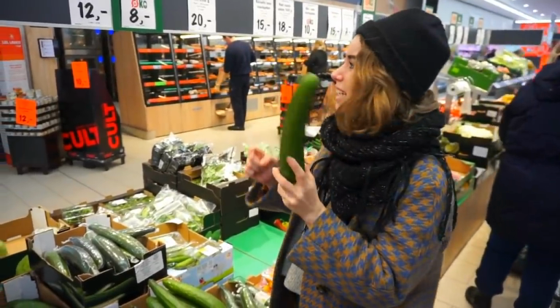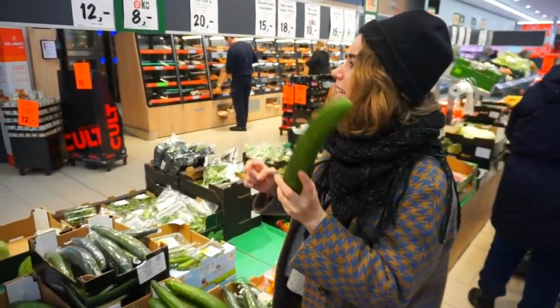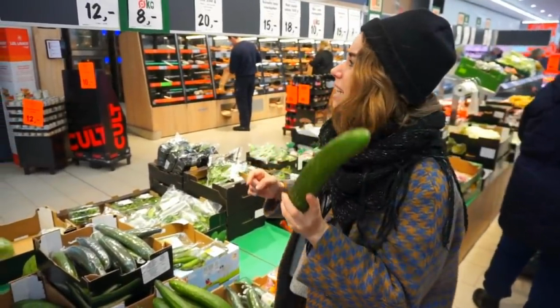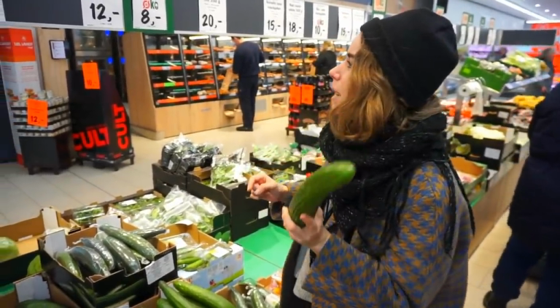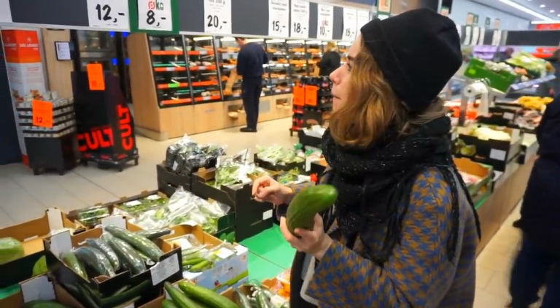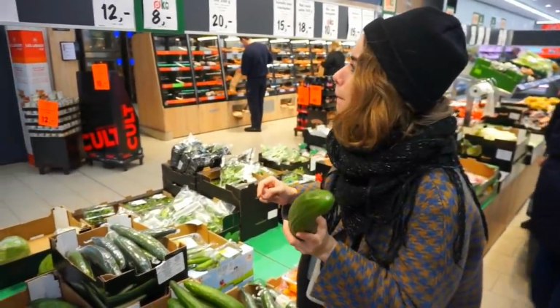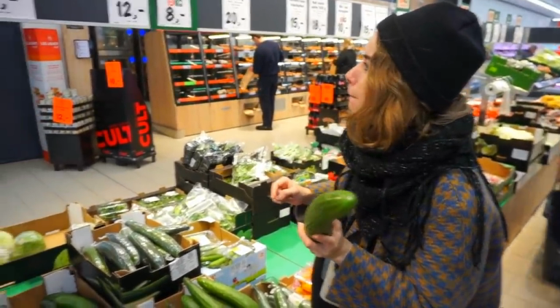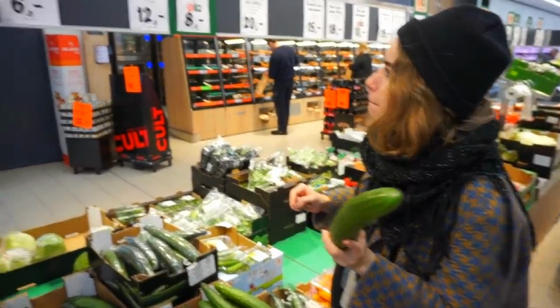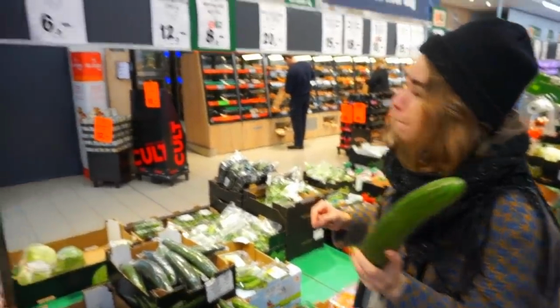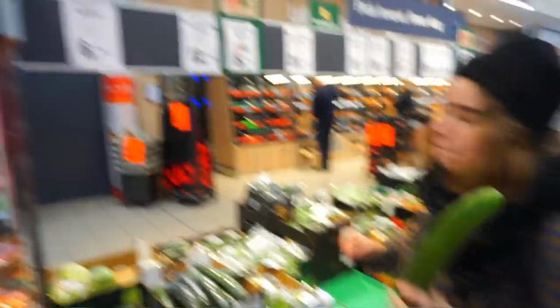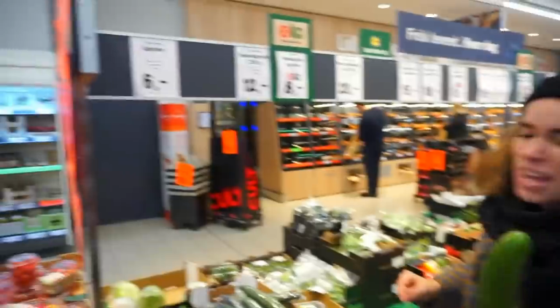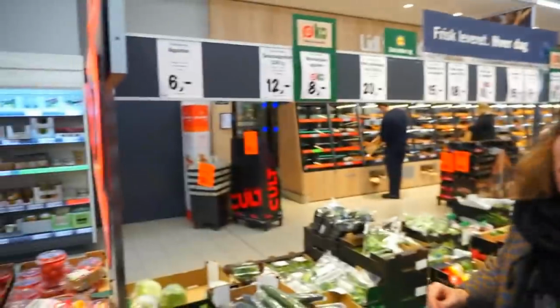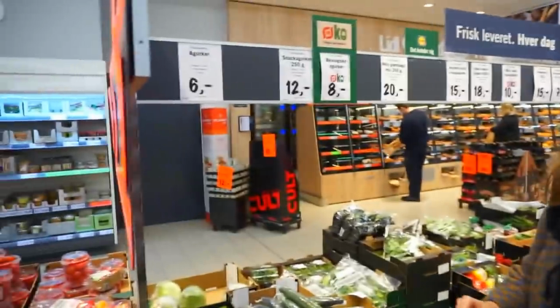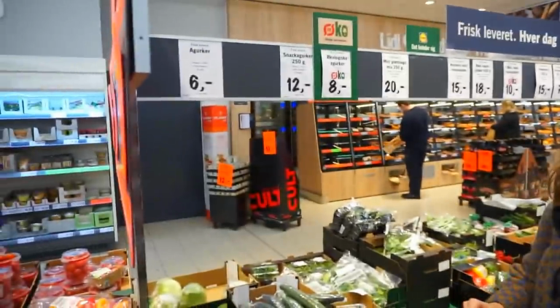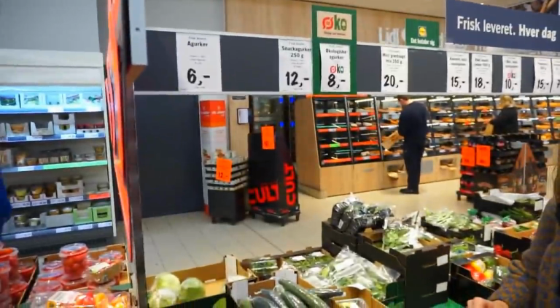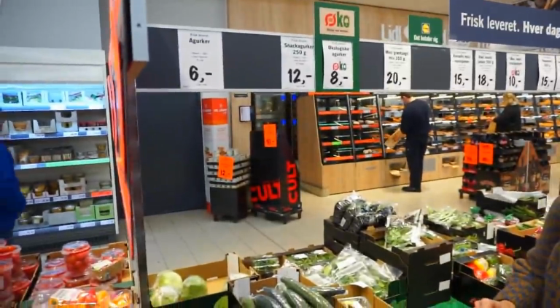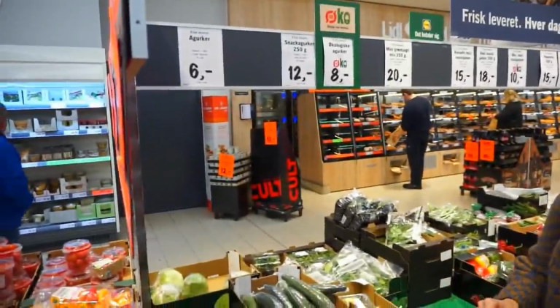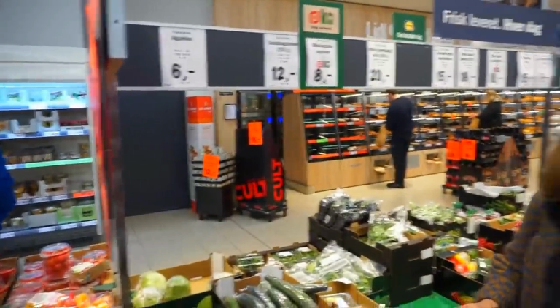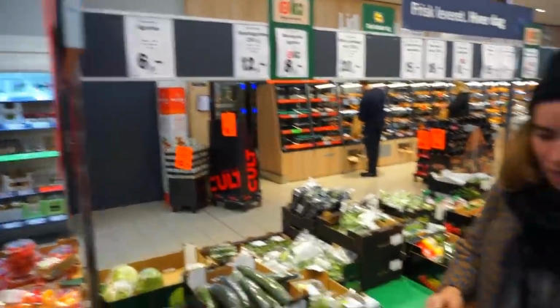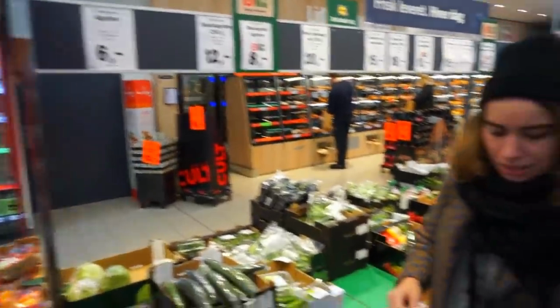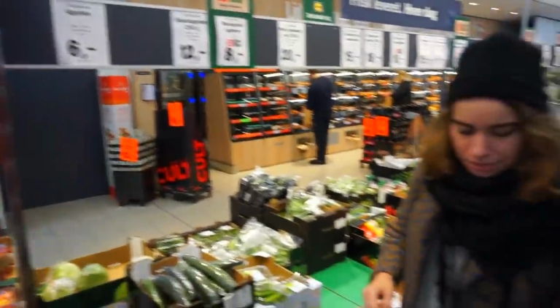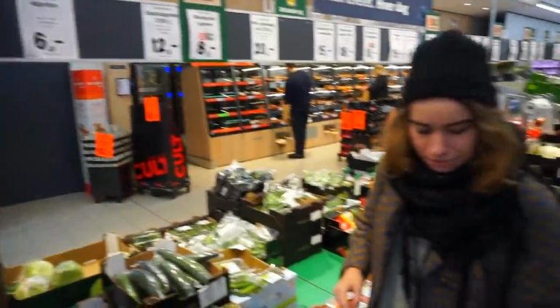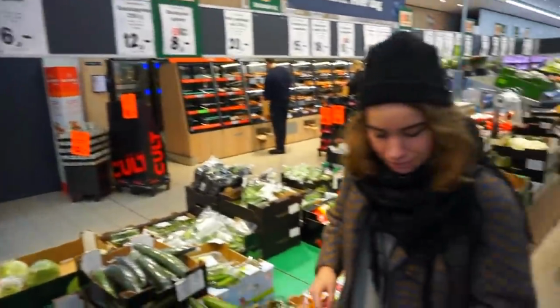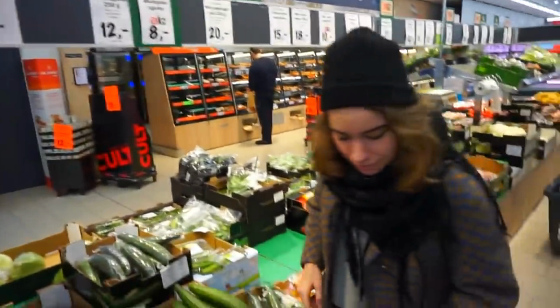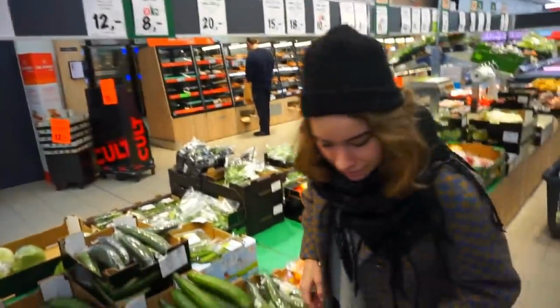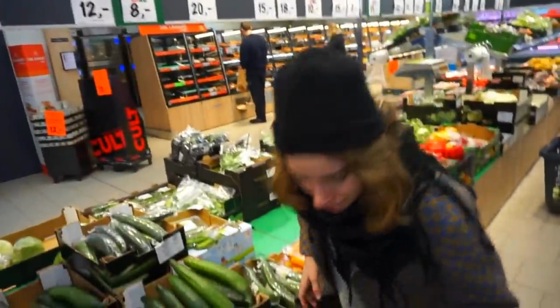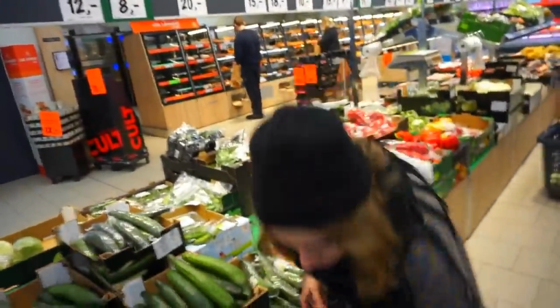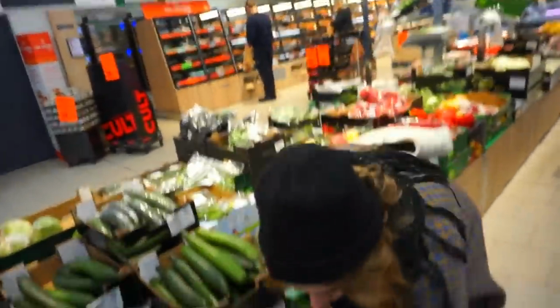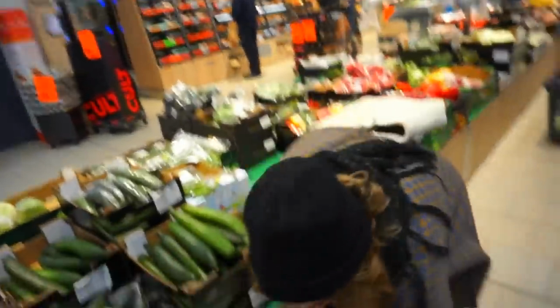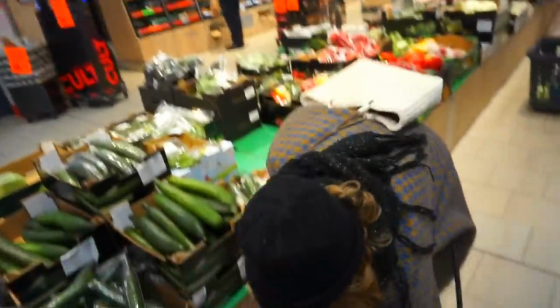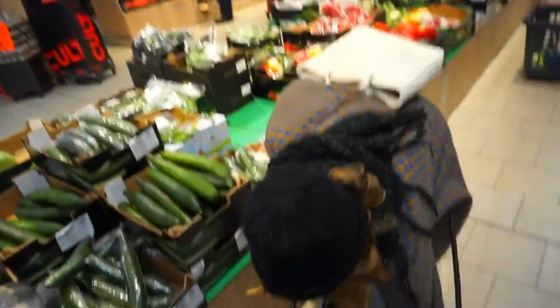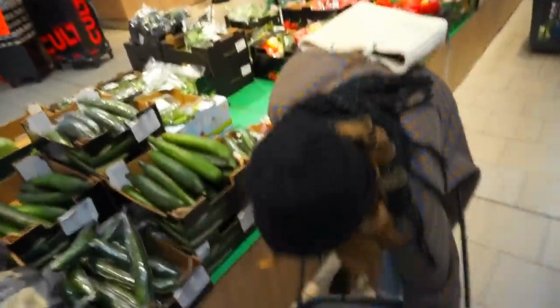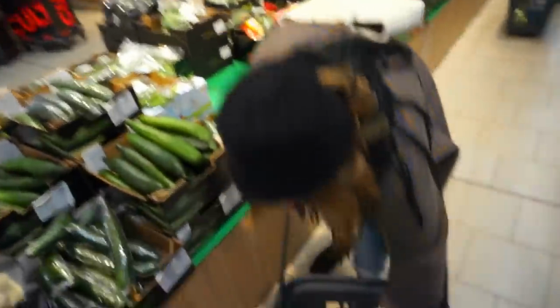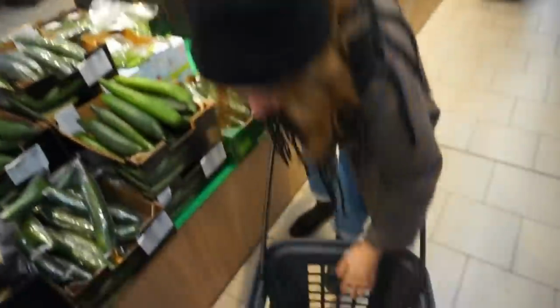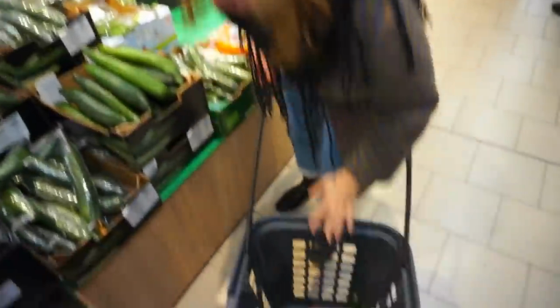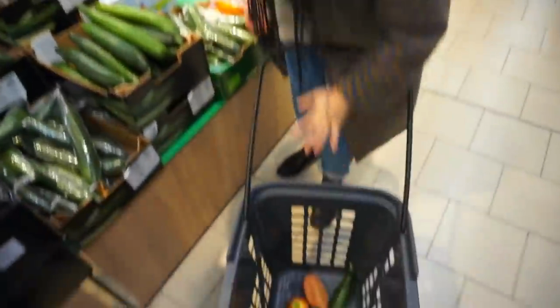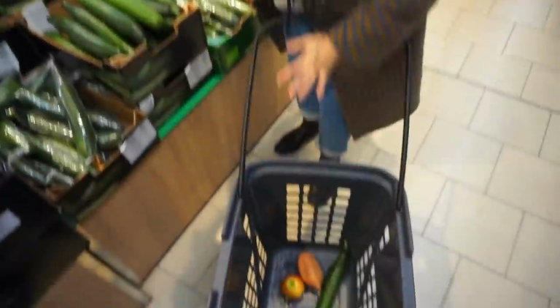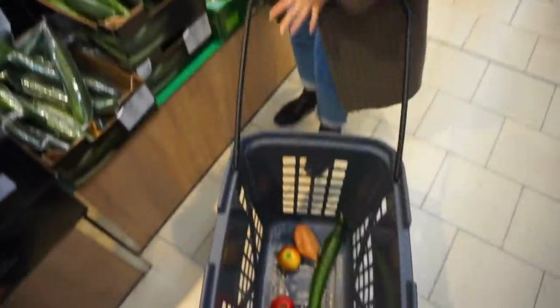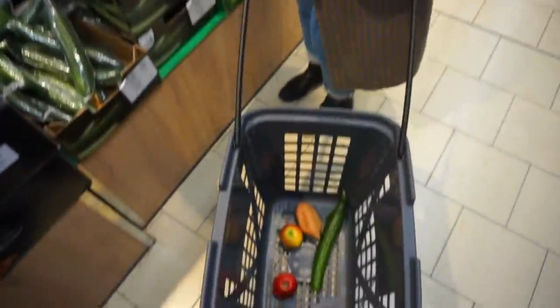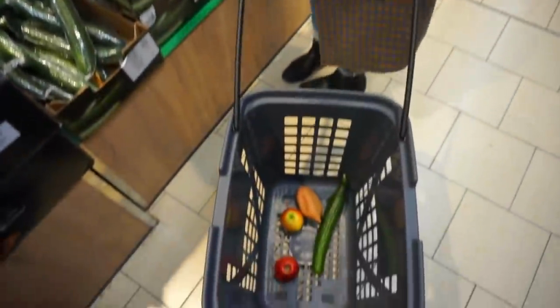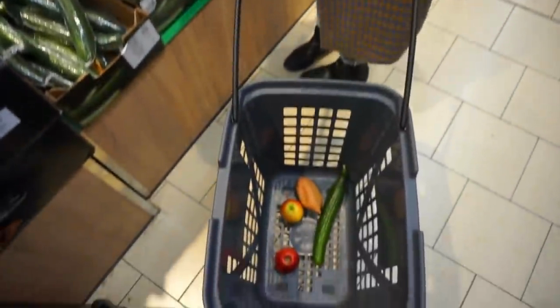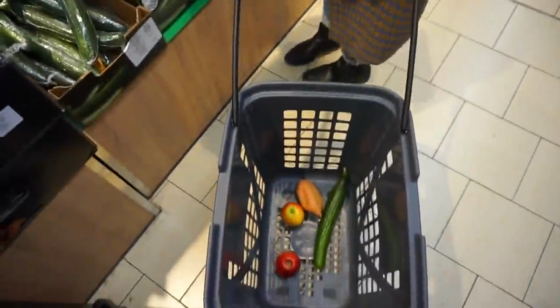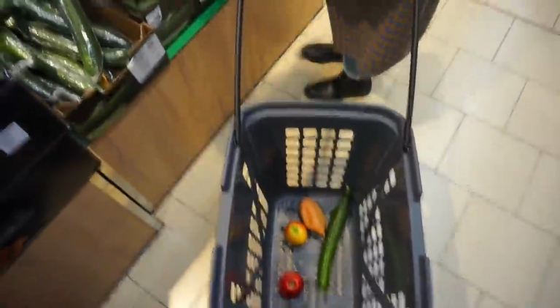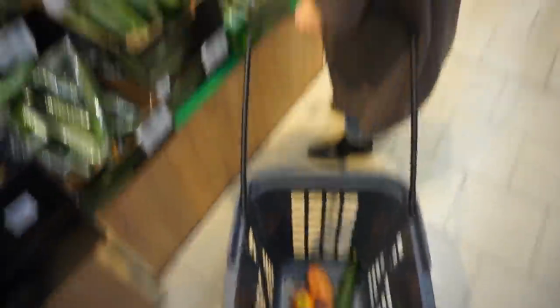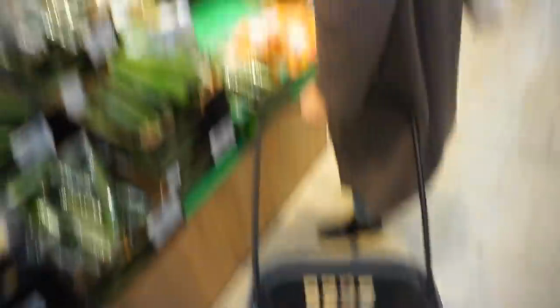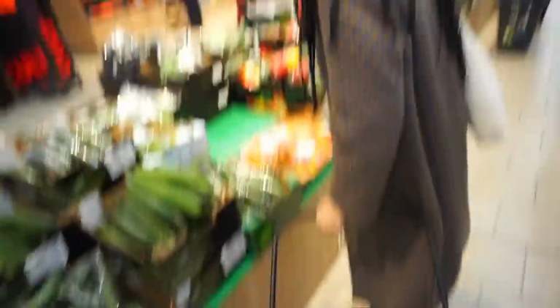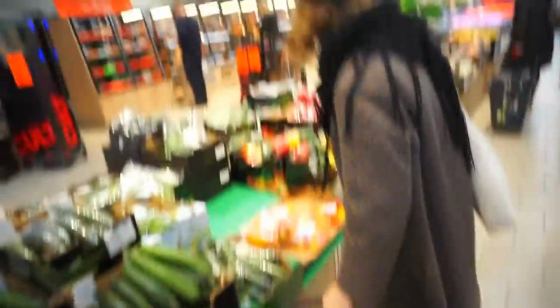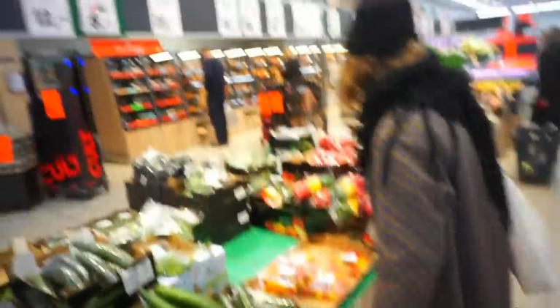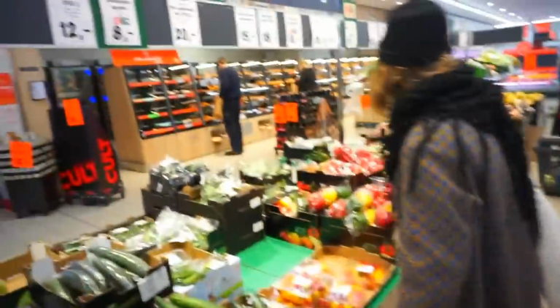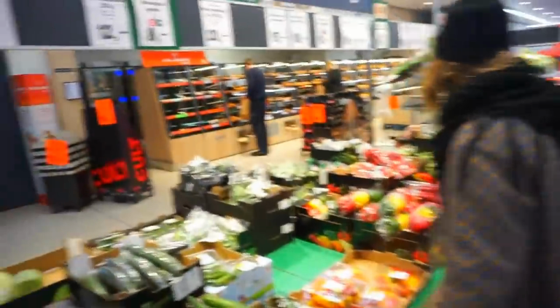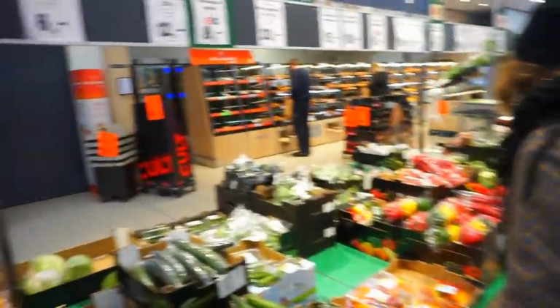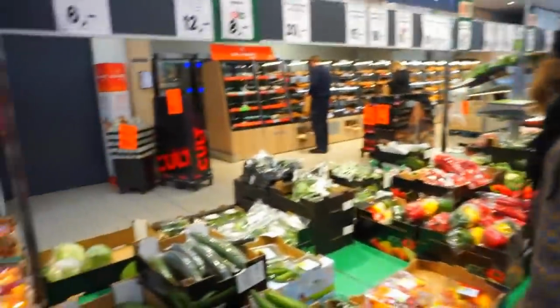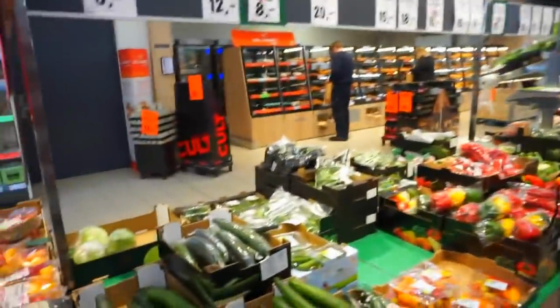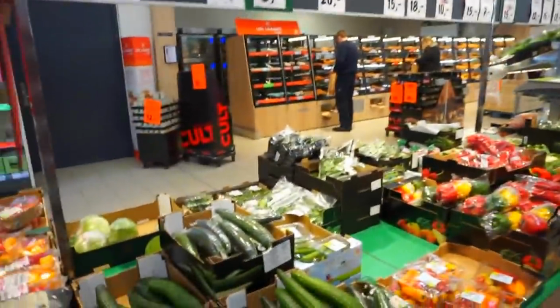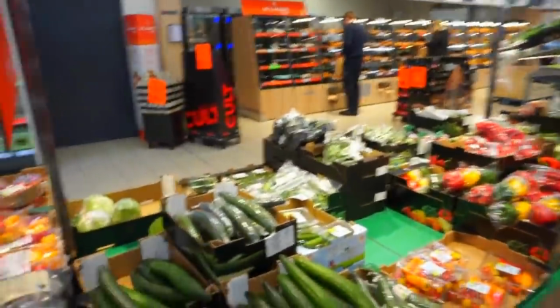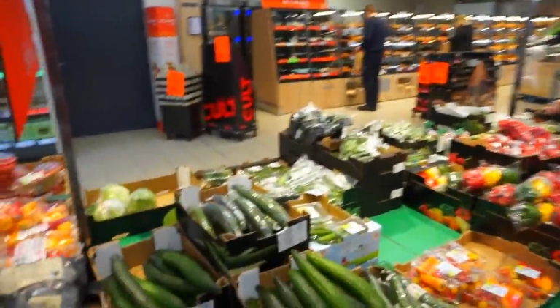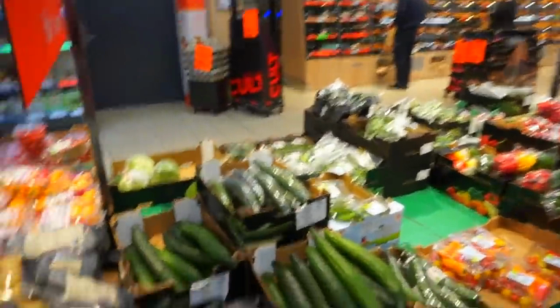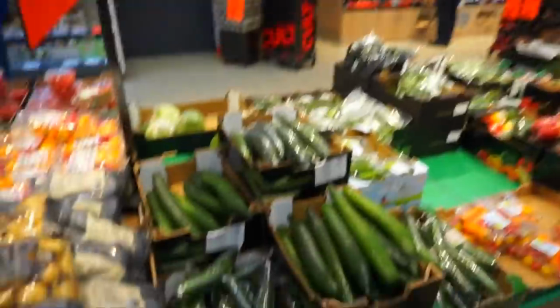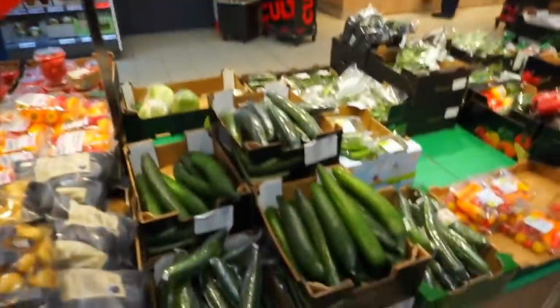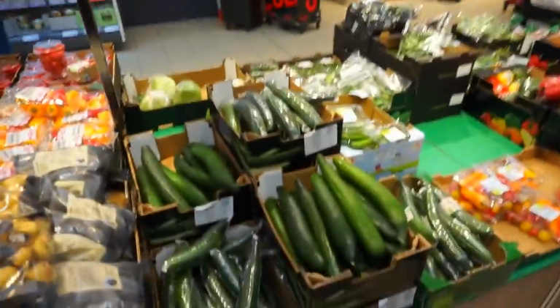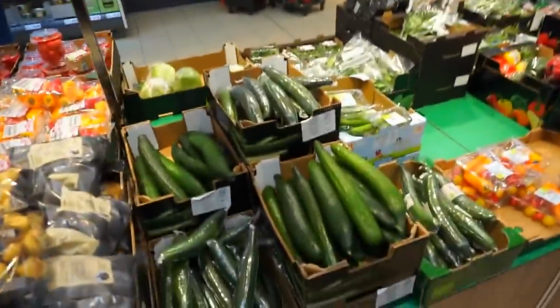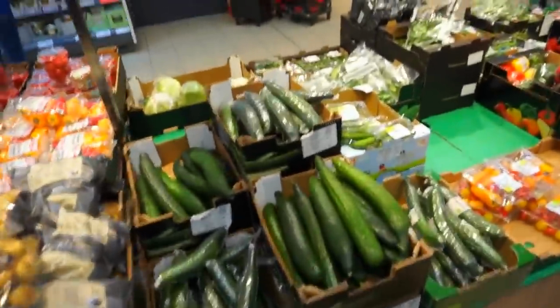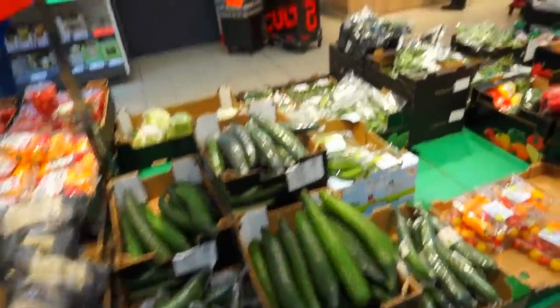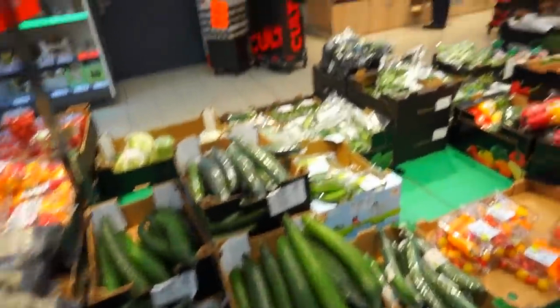Cucumbers - these are from Spain. Not ideal, but plastic-free.